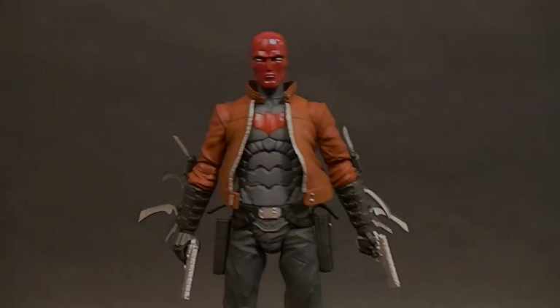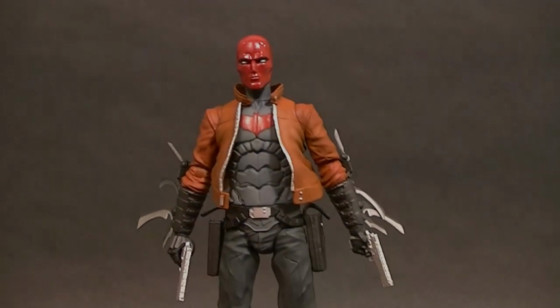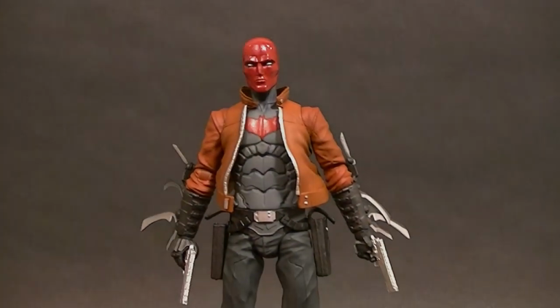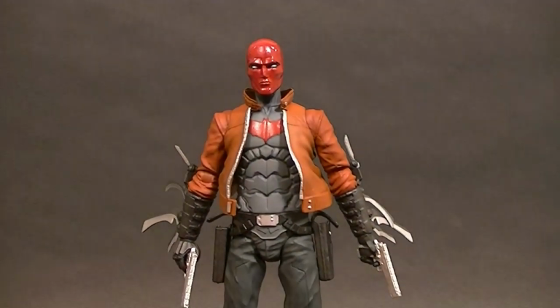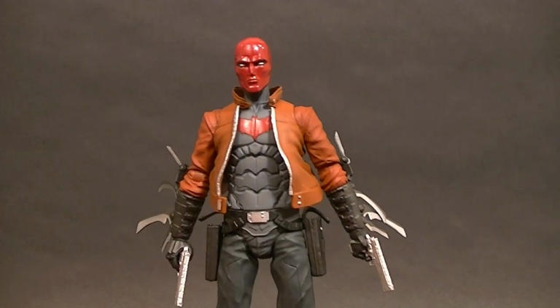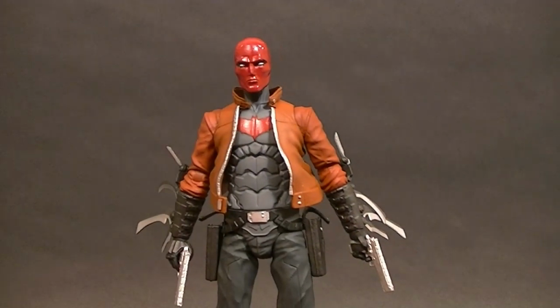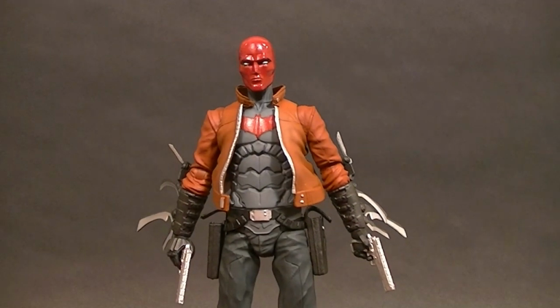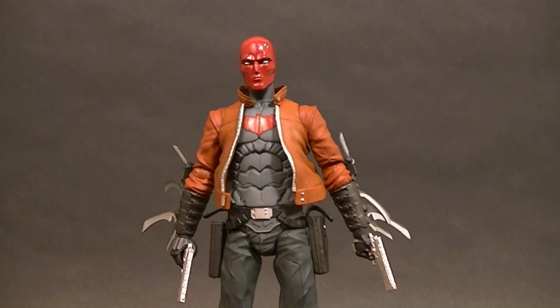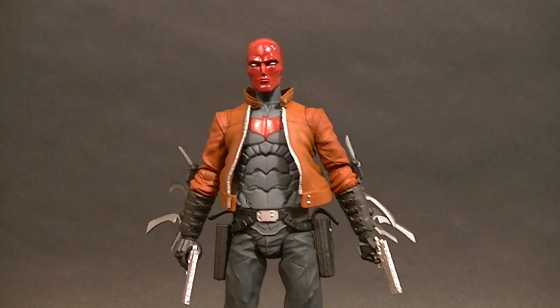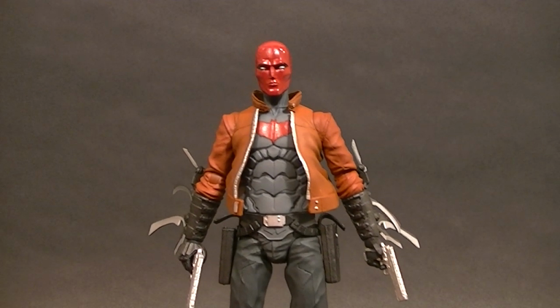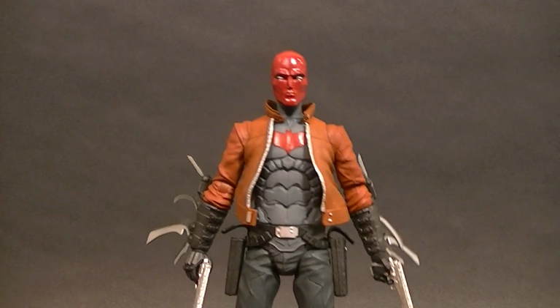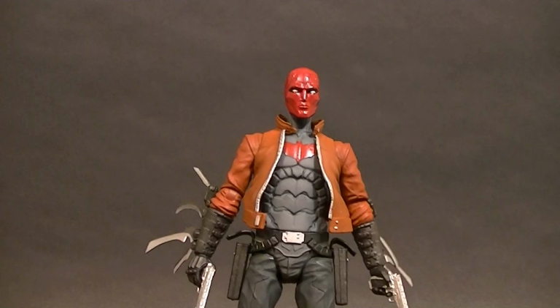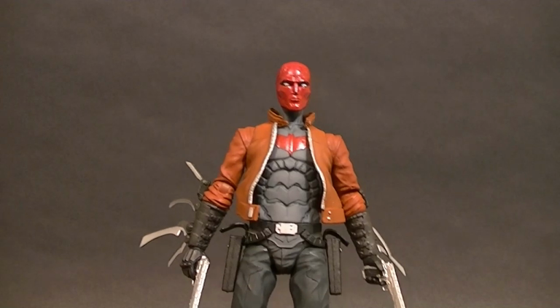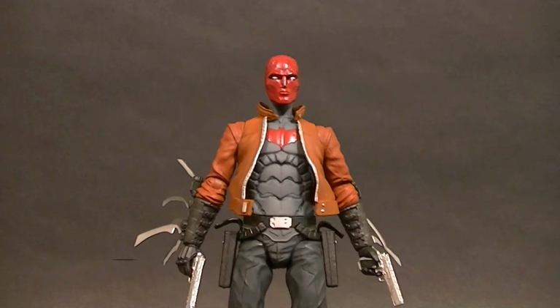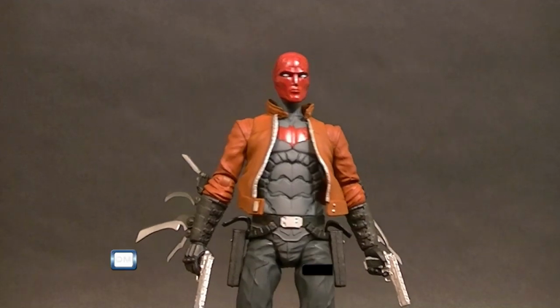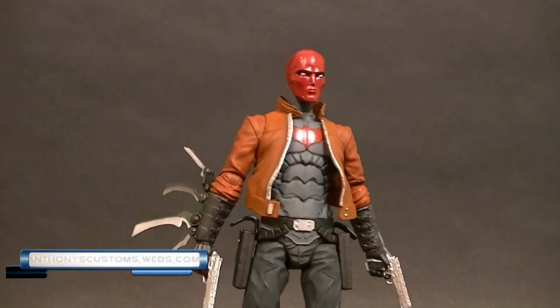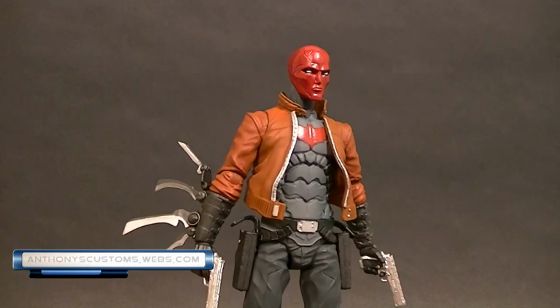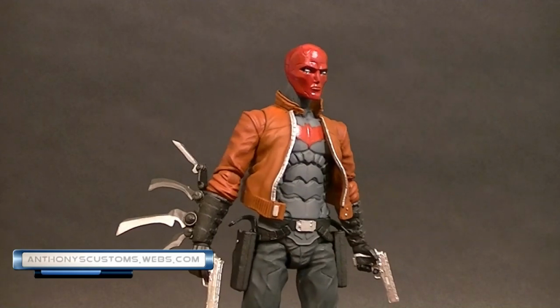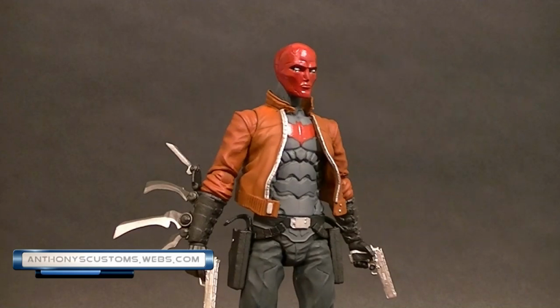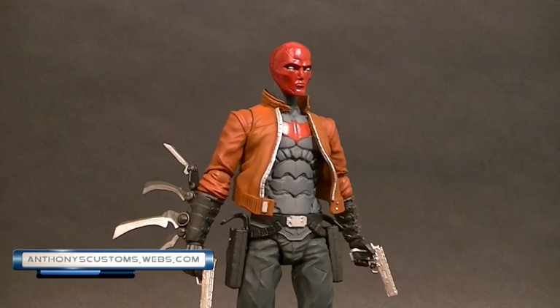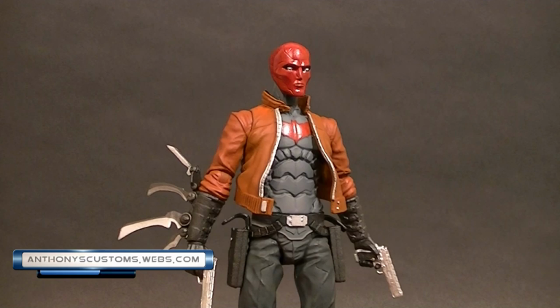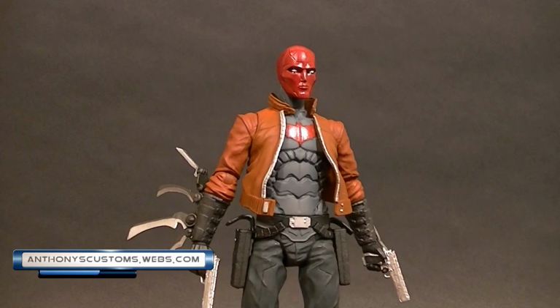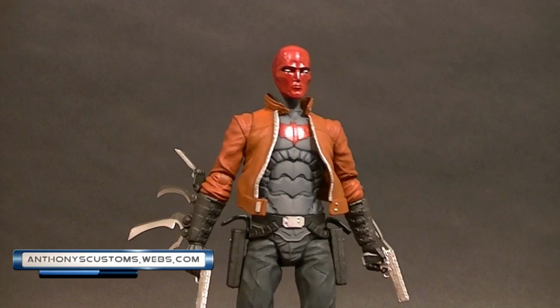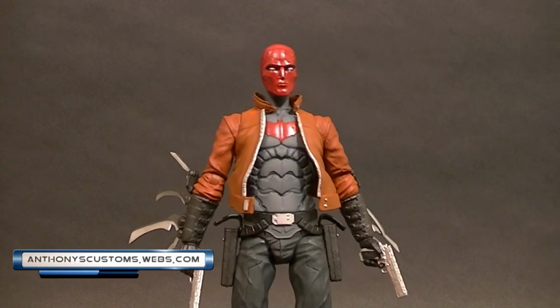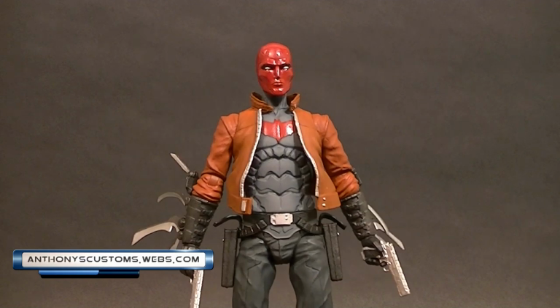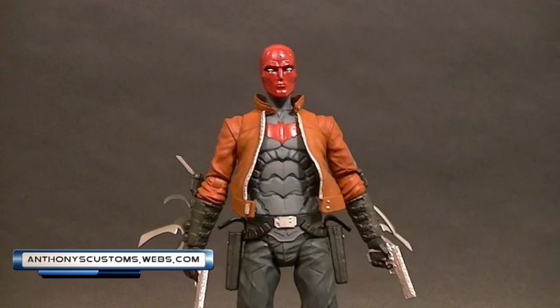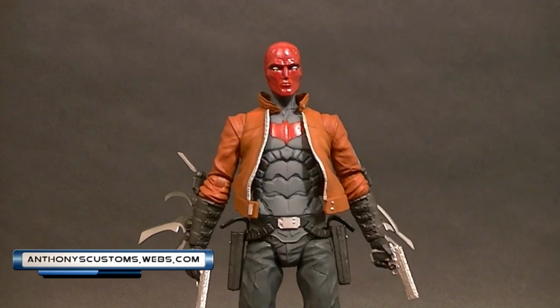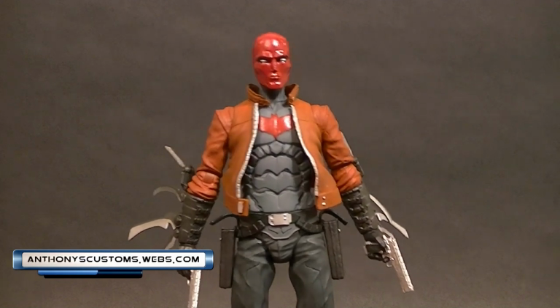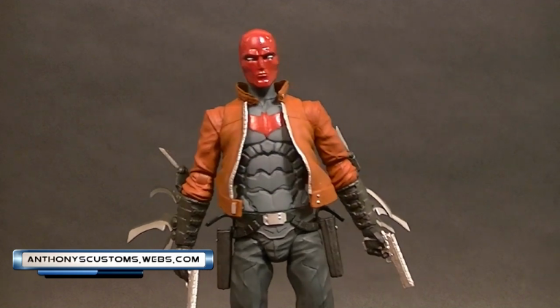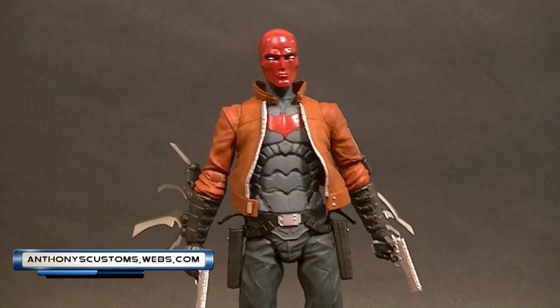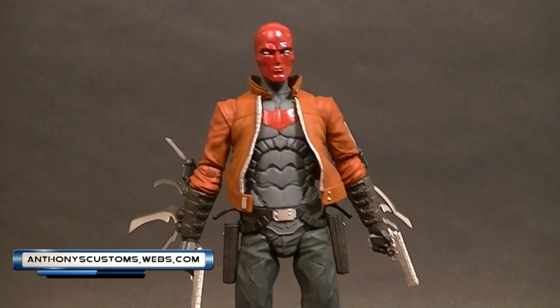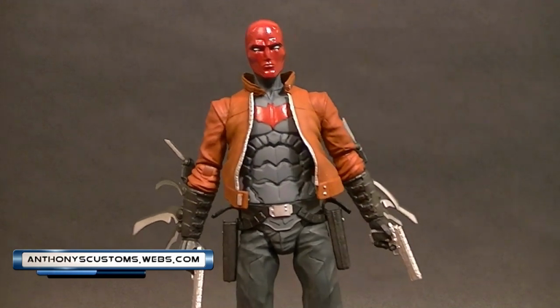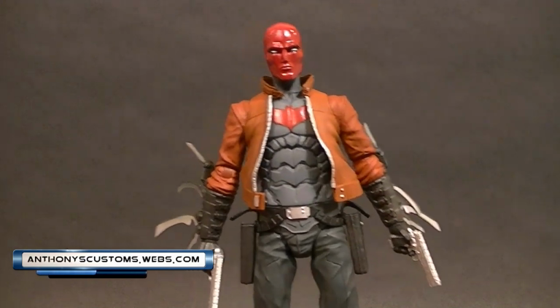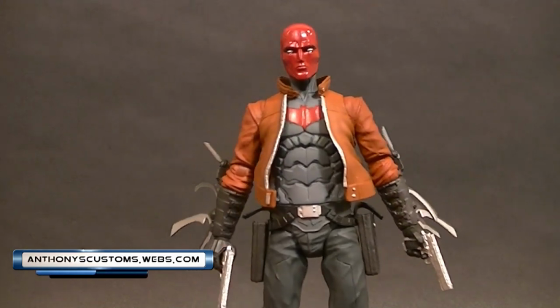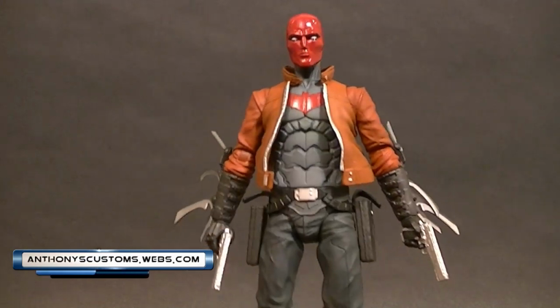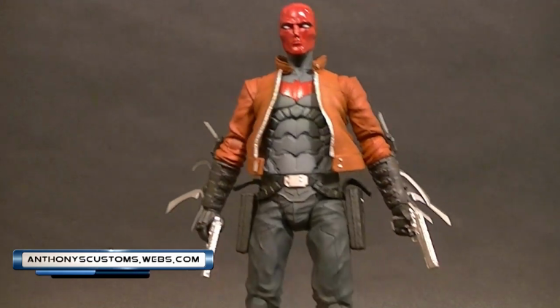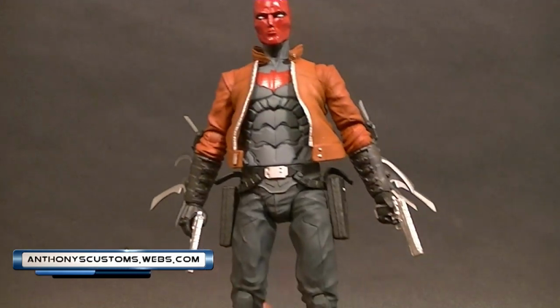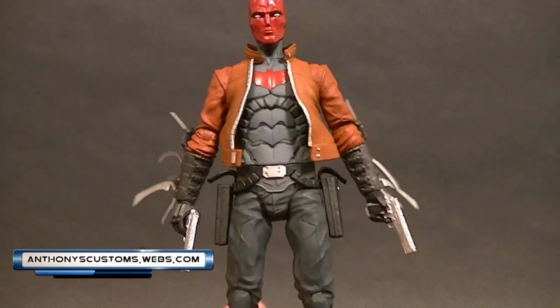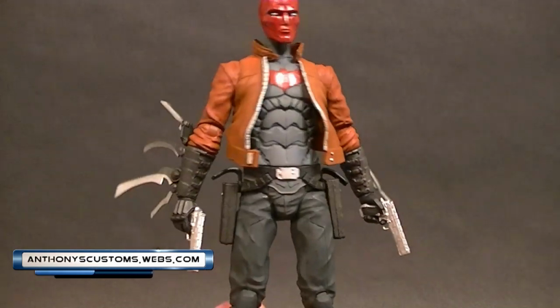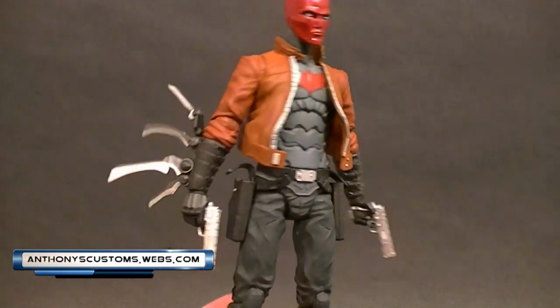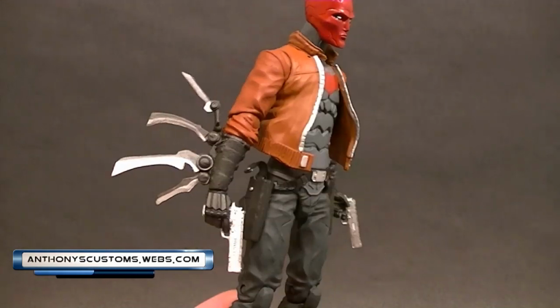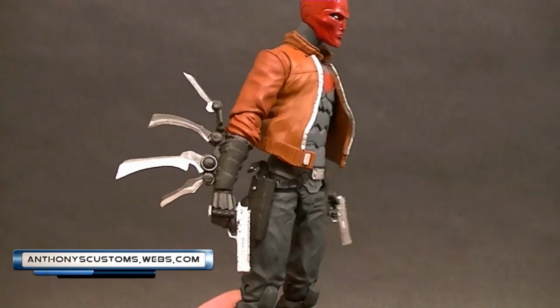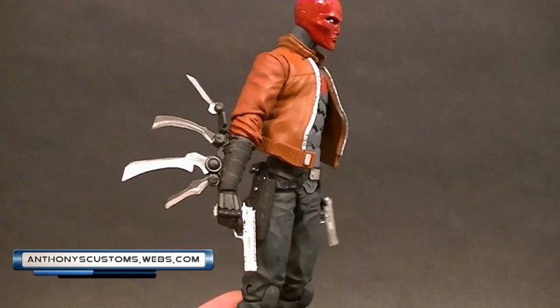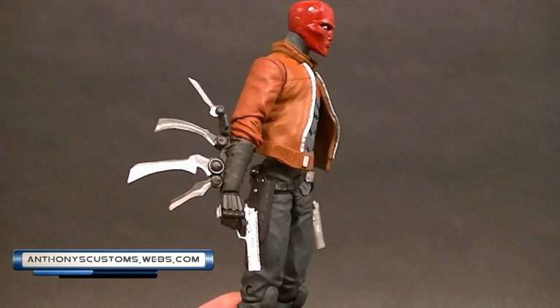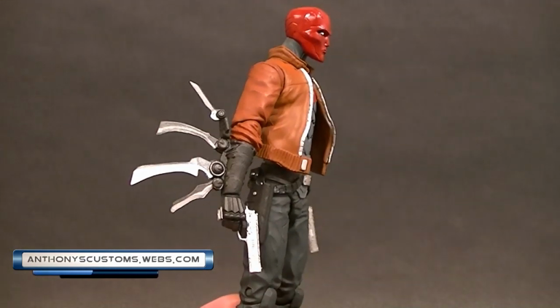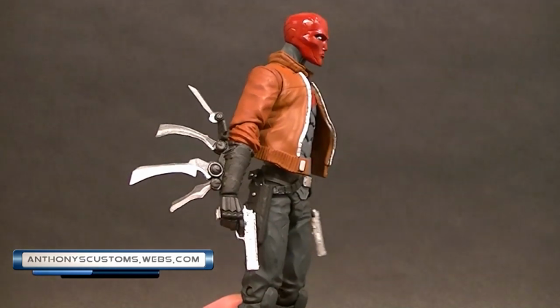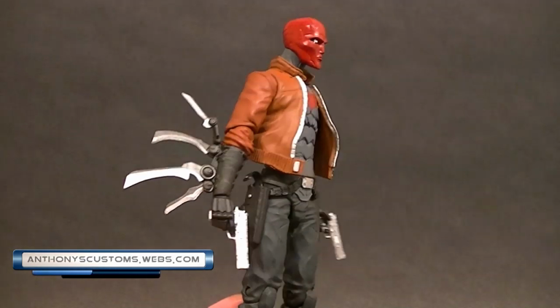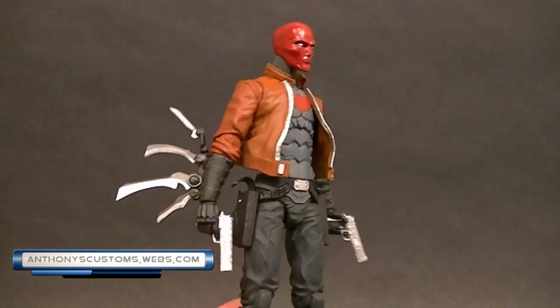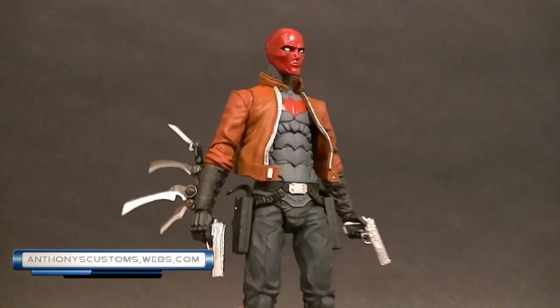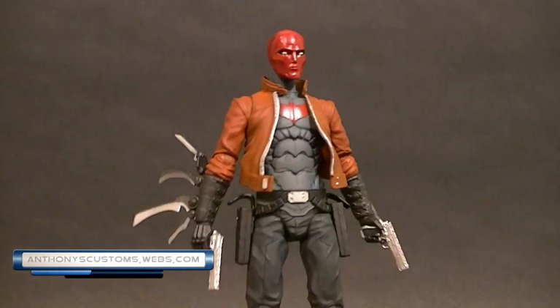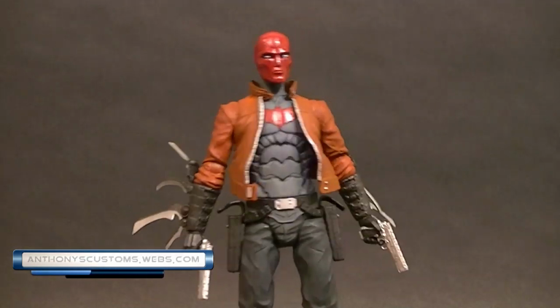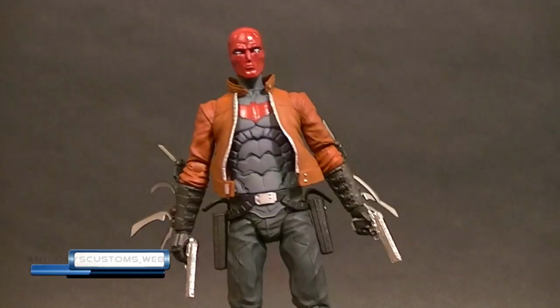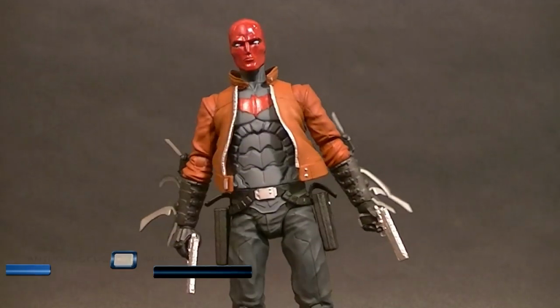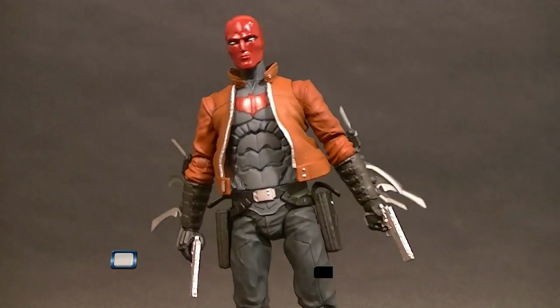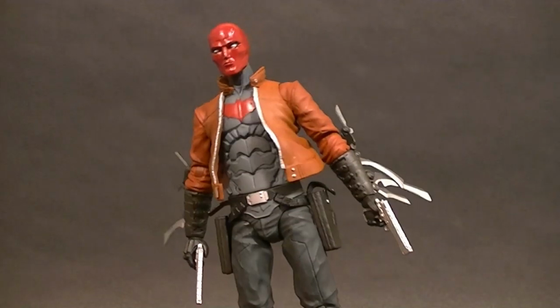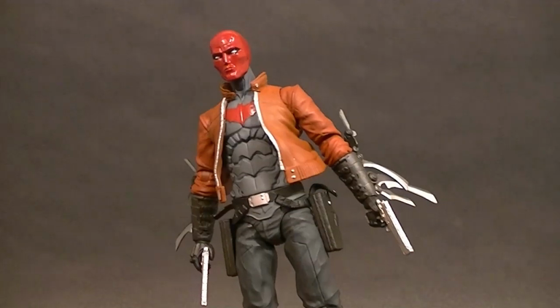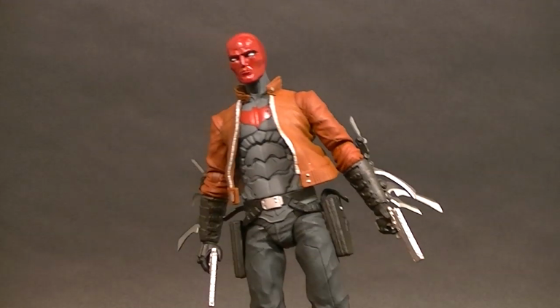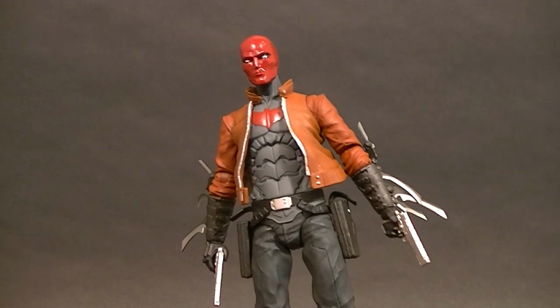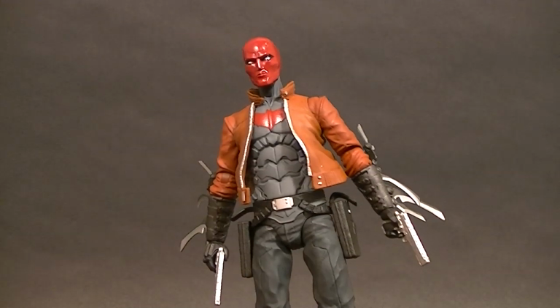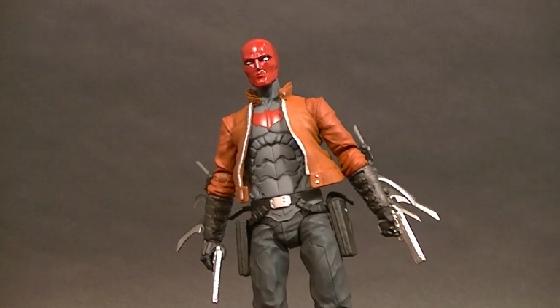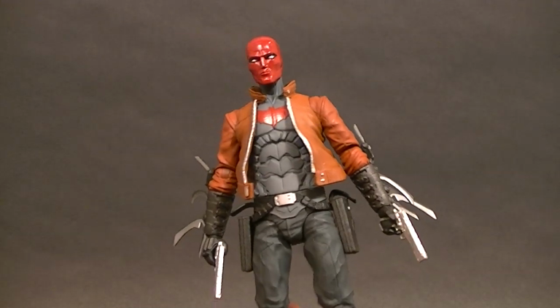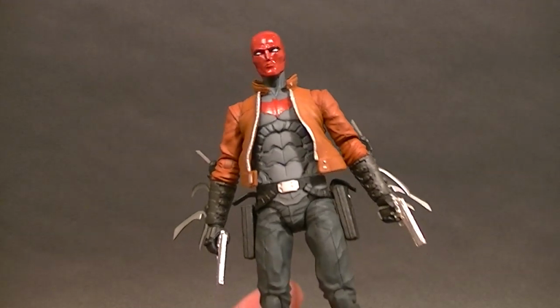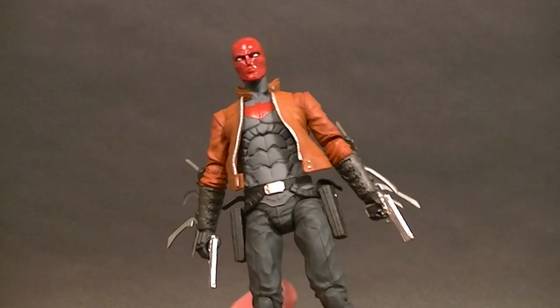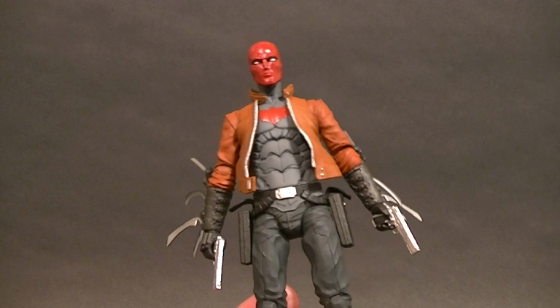Hey, what's up guys, this is Anthony from Anthony's Customs, and for this review we are looking at the DC Collectibles Red Hood.